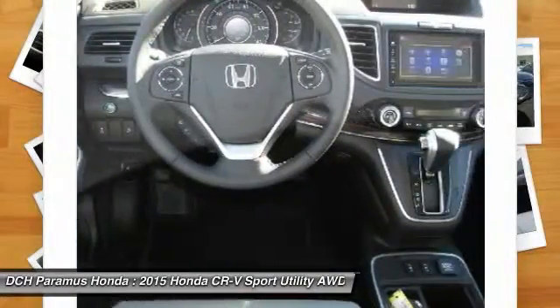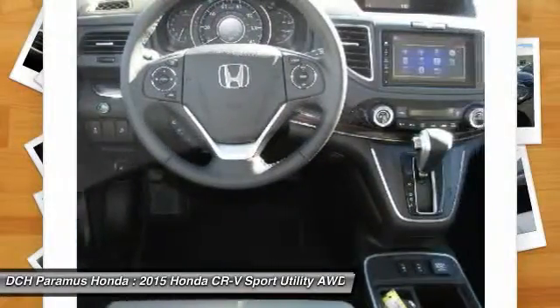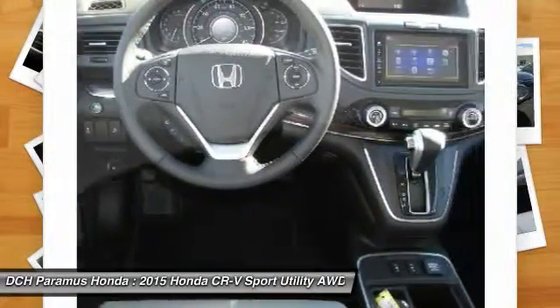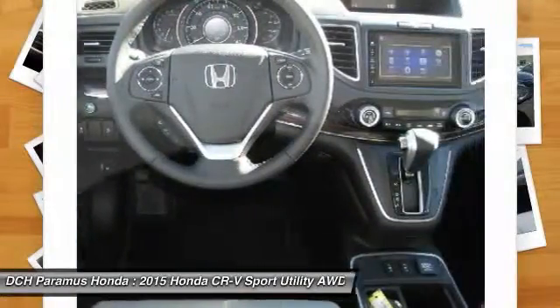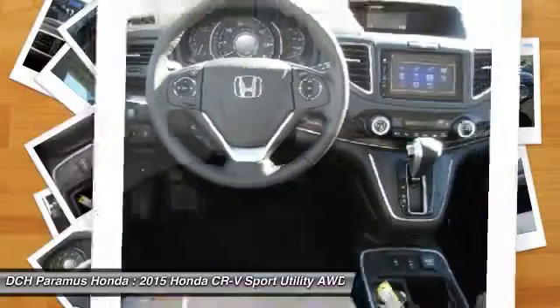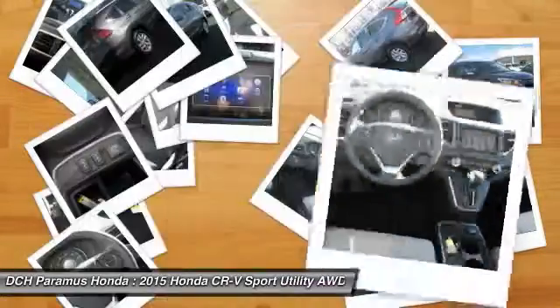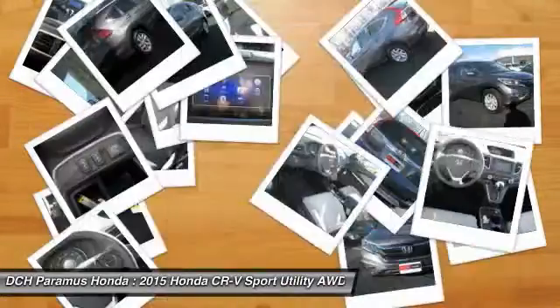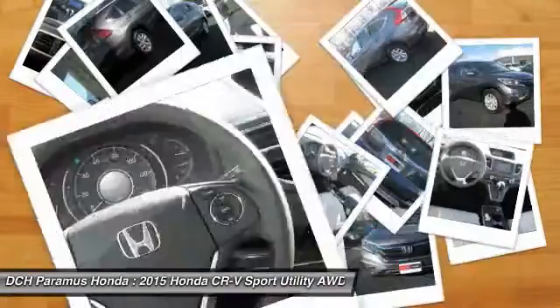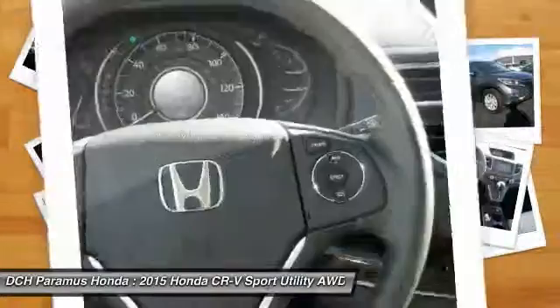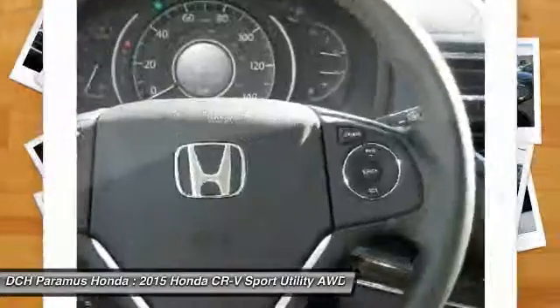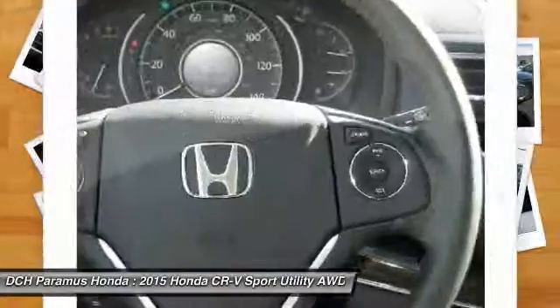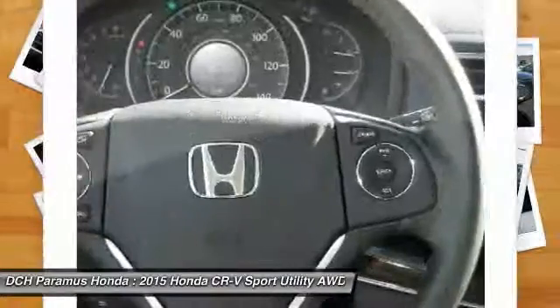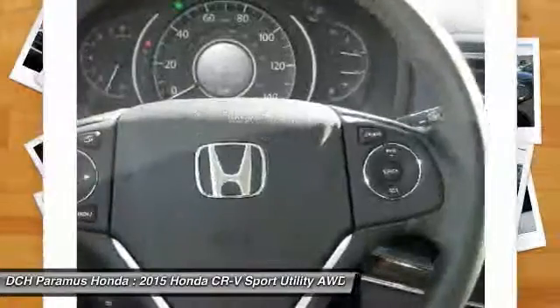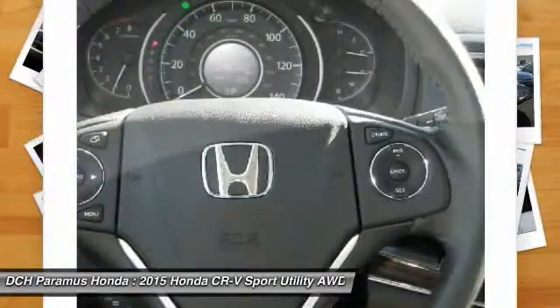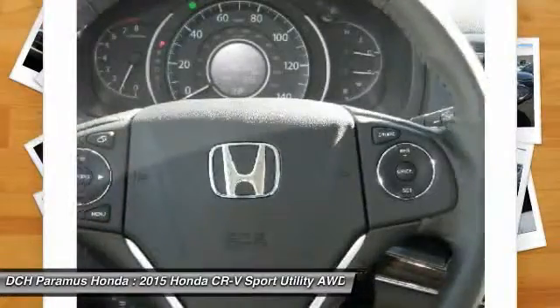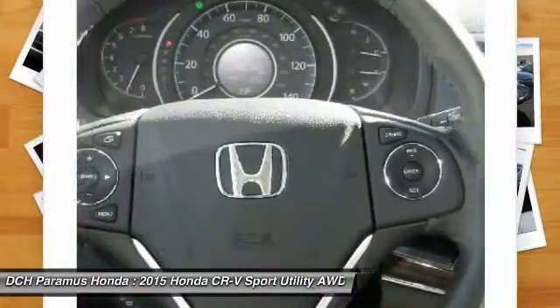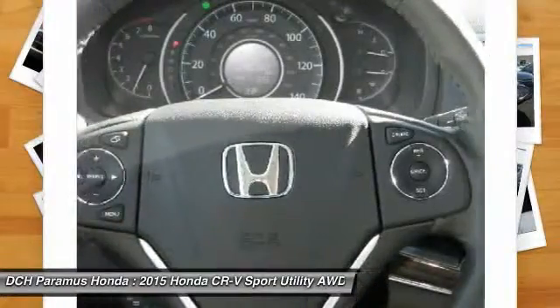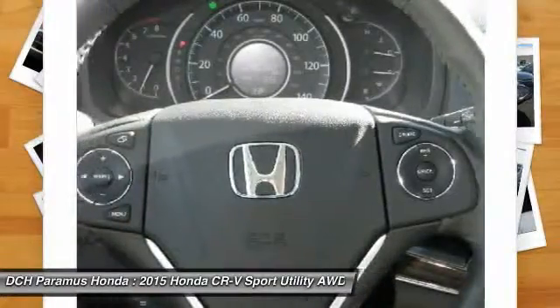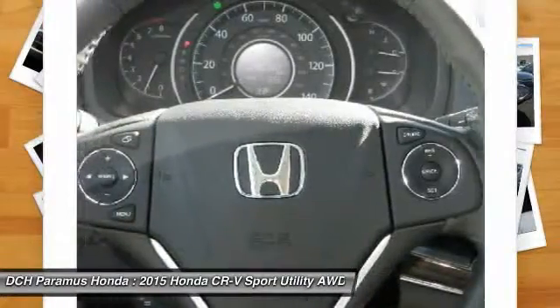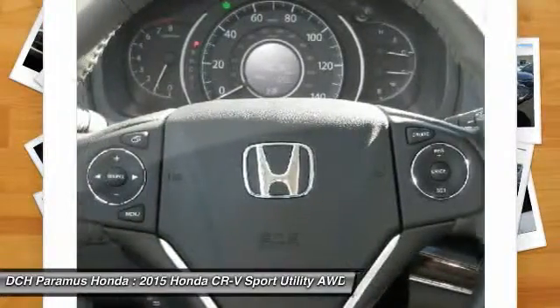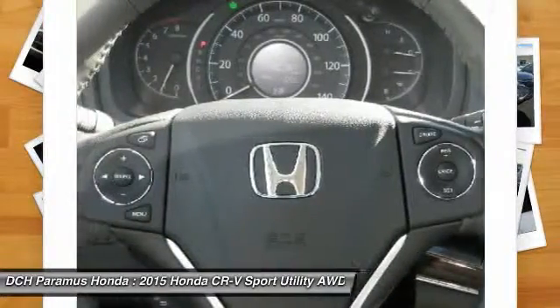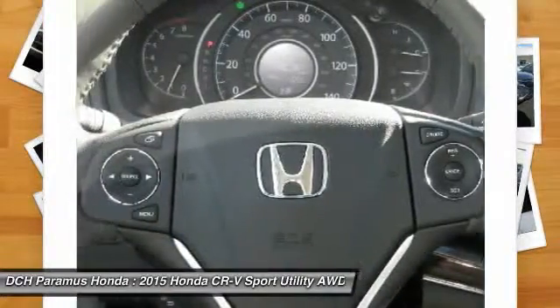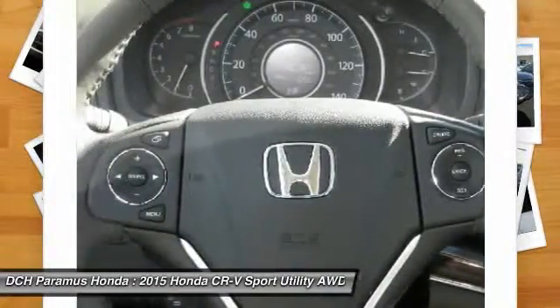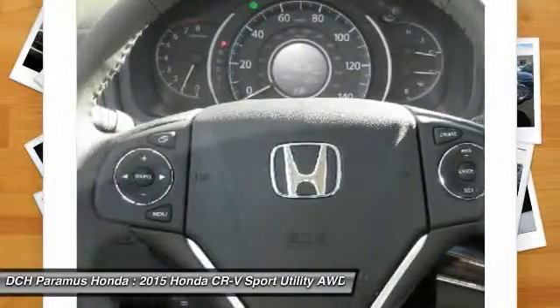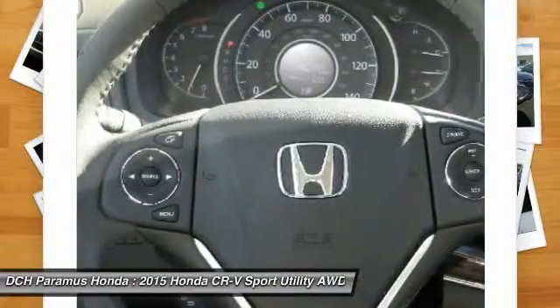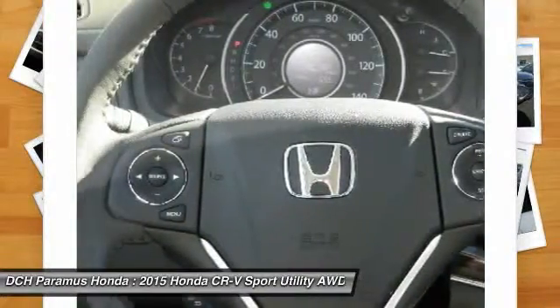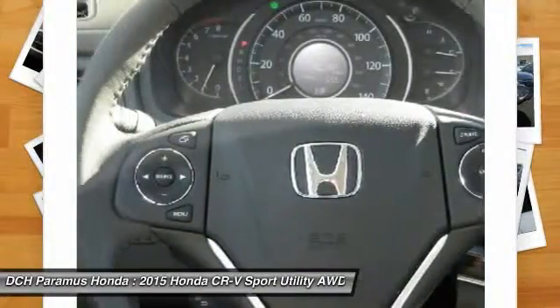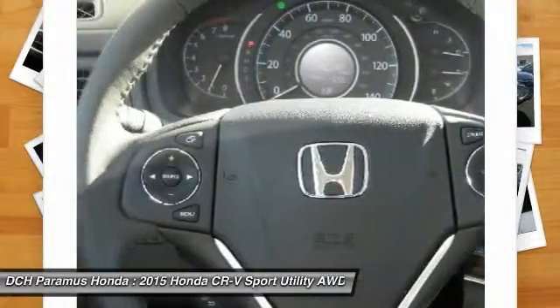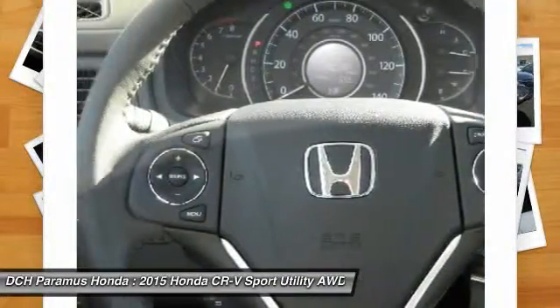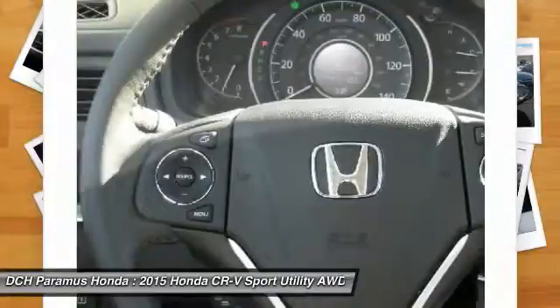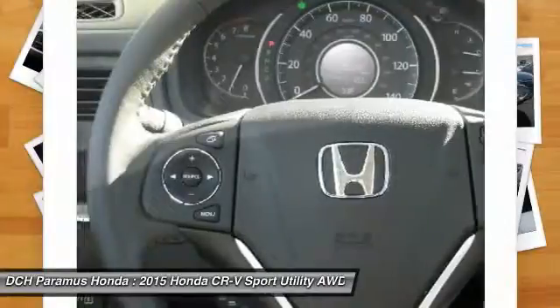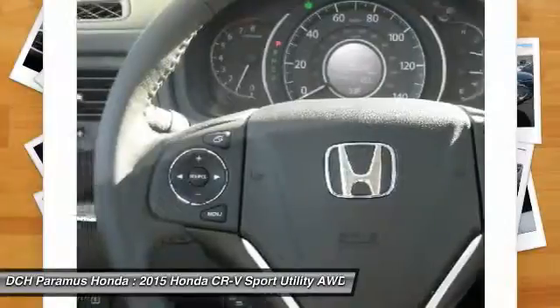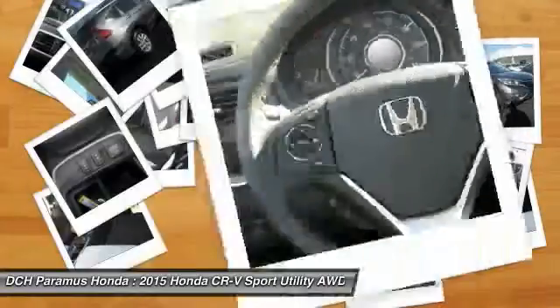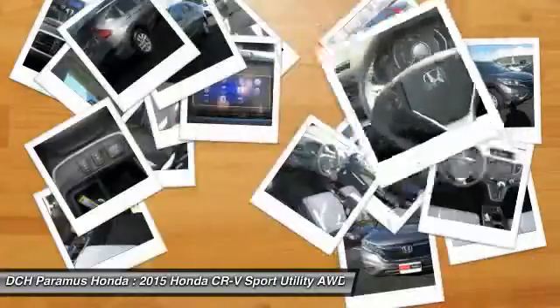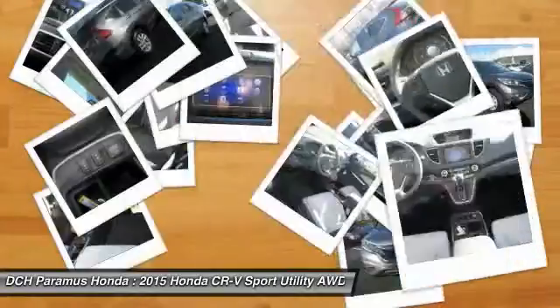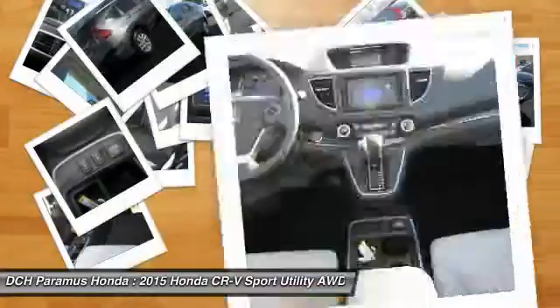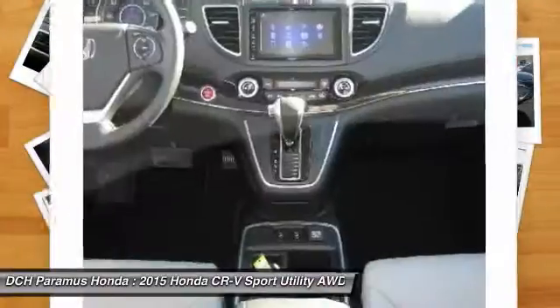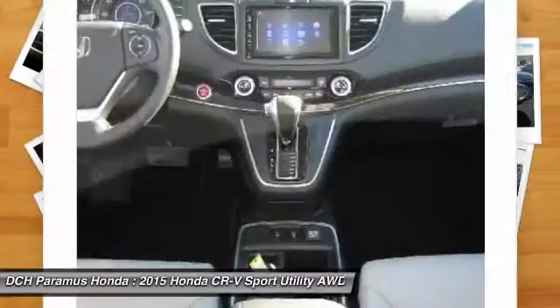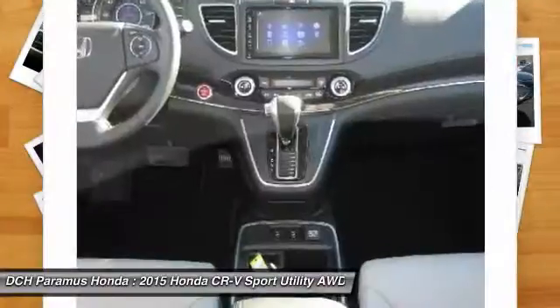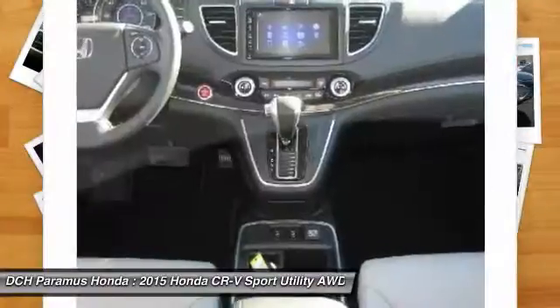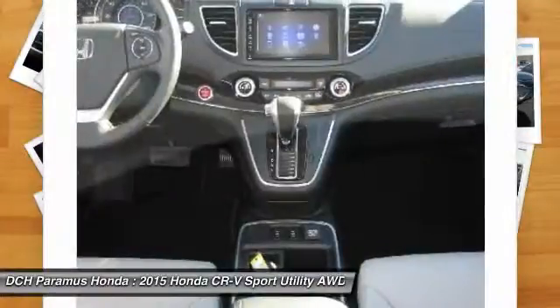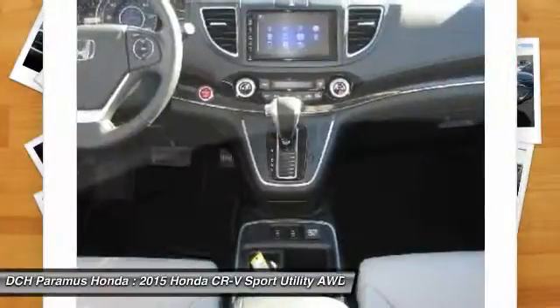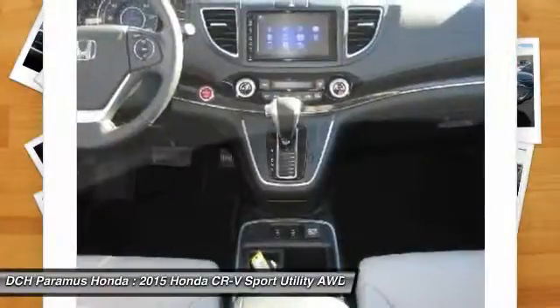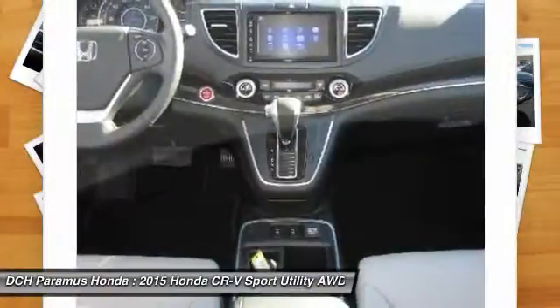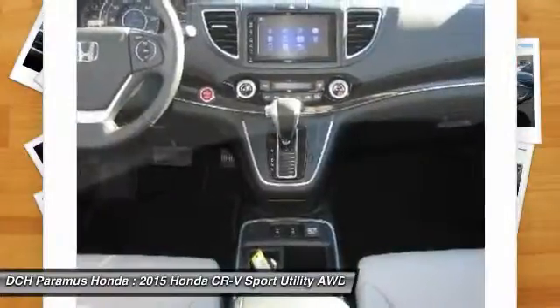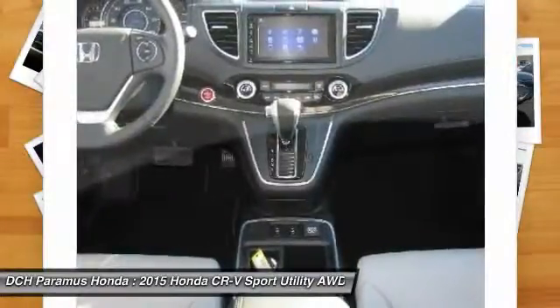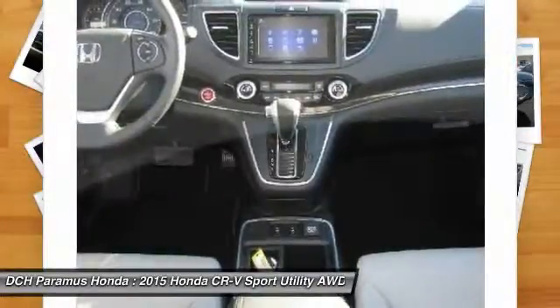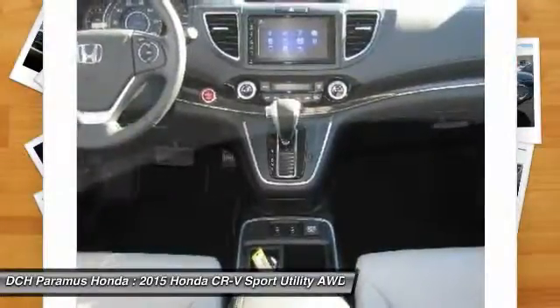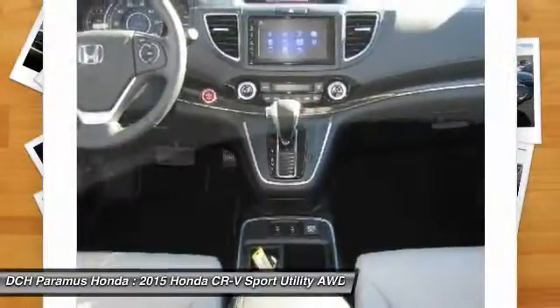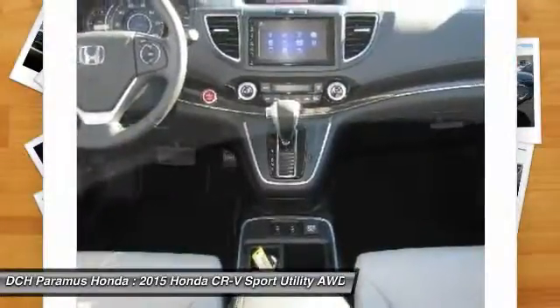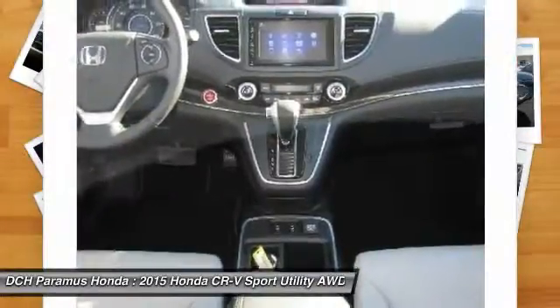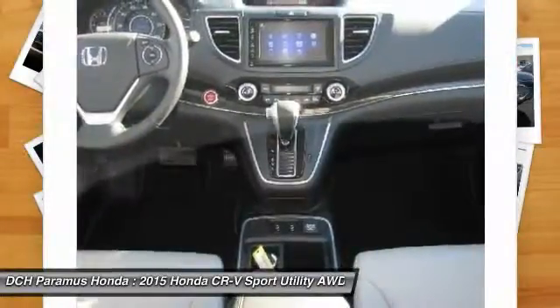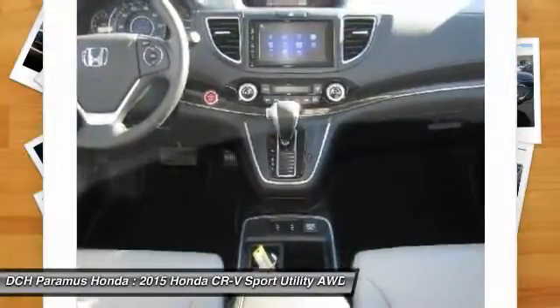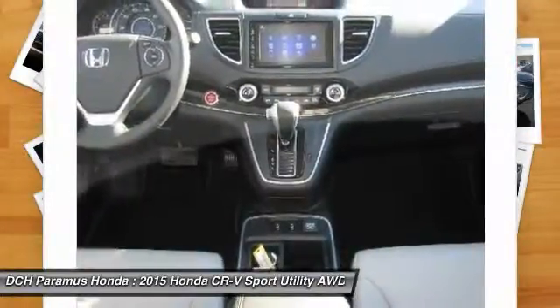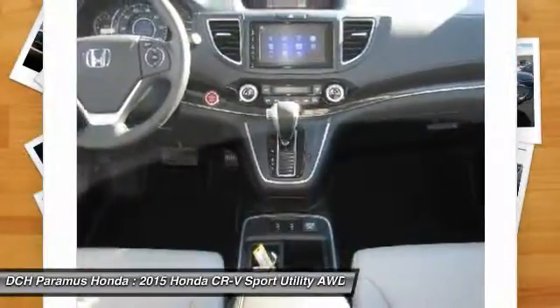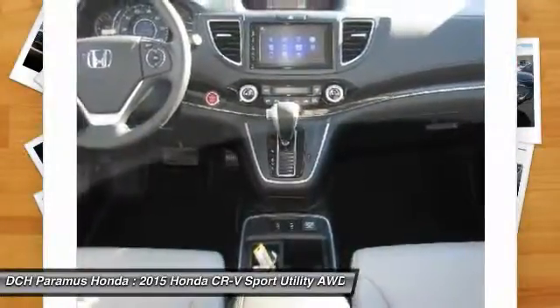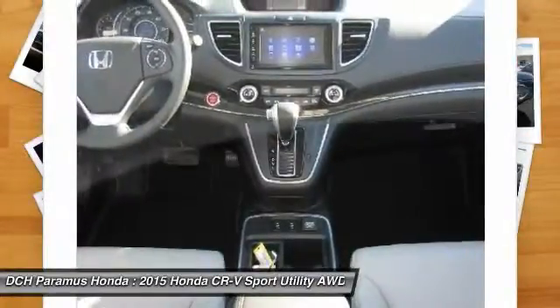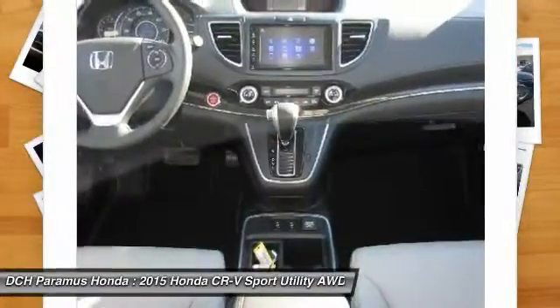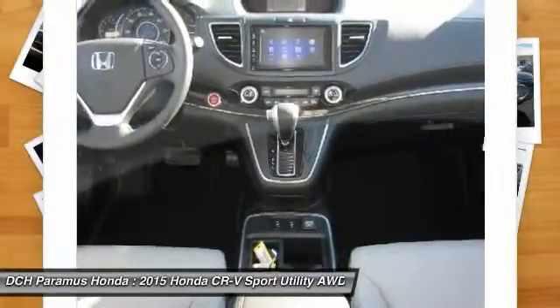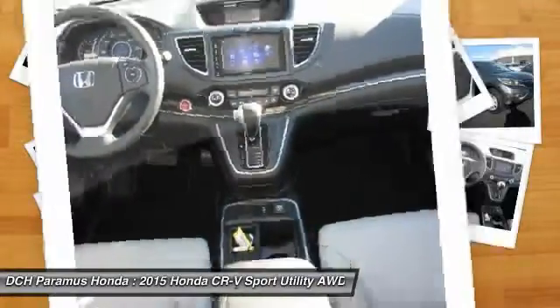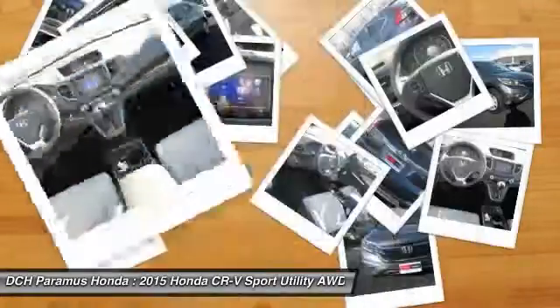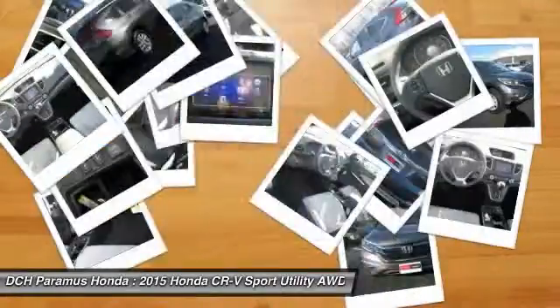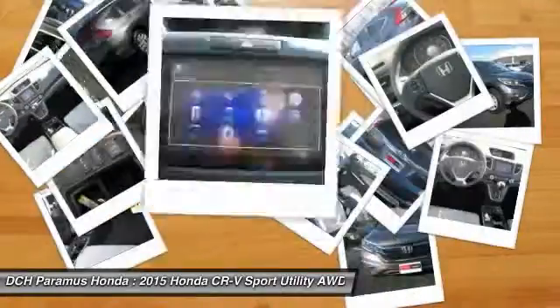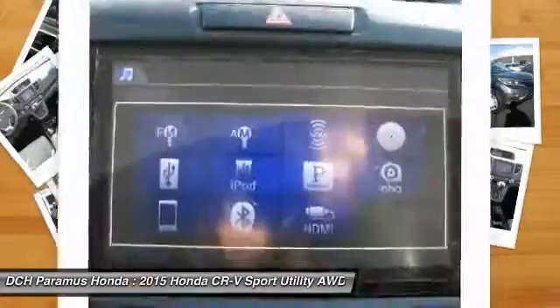Moonroof, leather-wrapped steering wheel, power steering, adjustable steering wheel, and aluminum wheels.